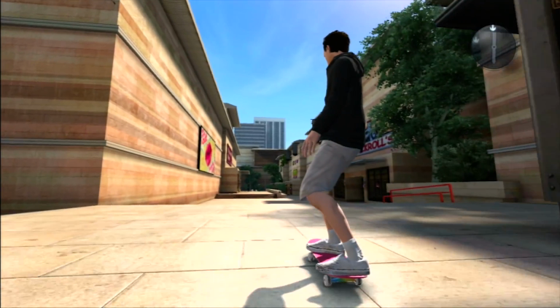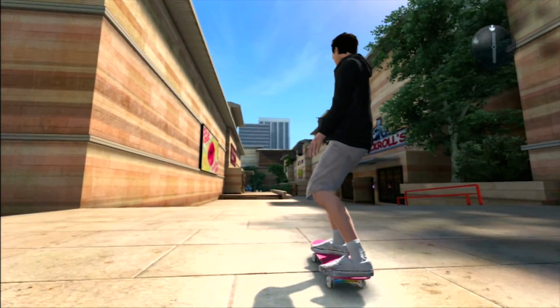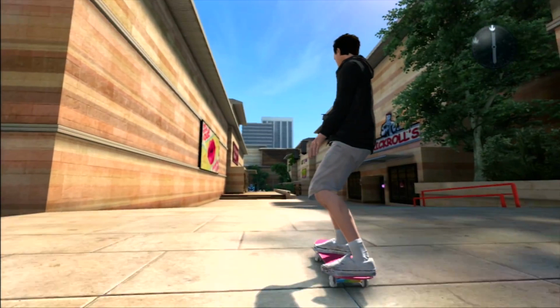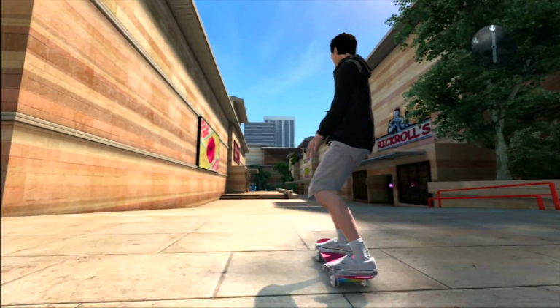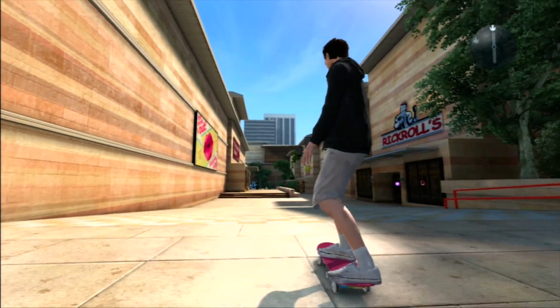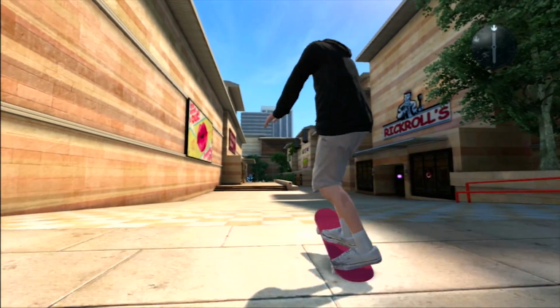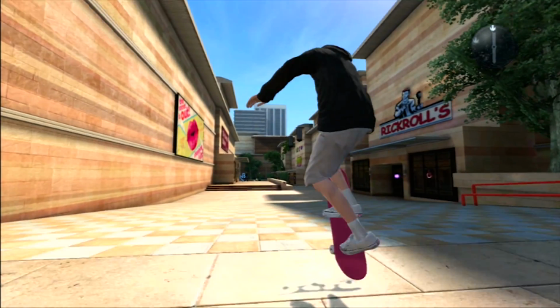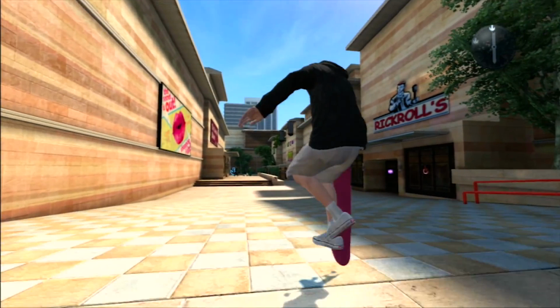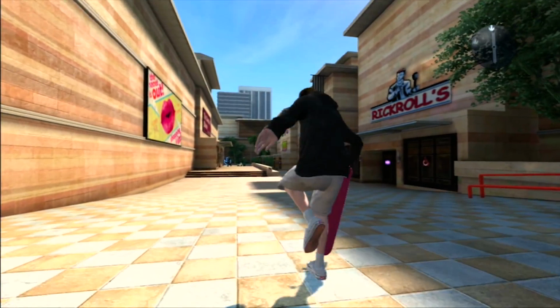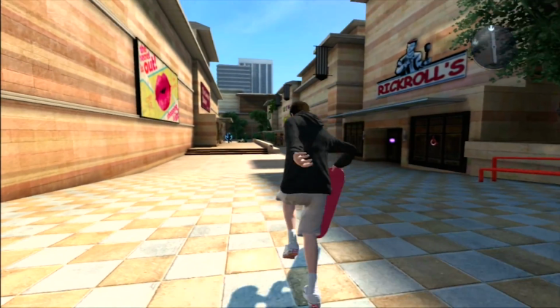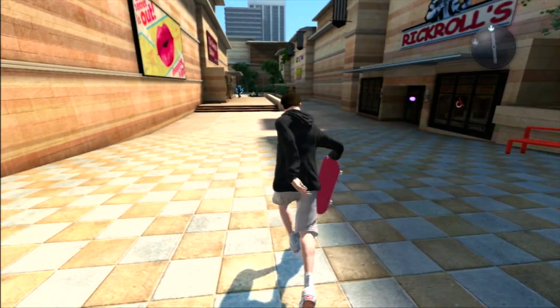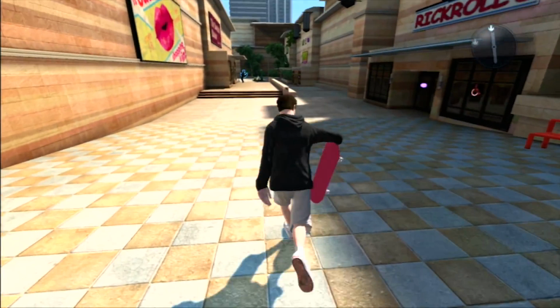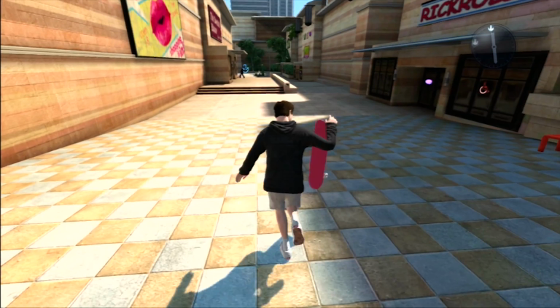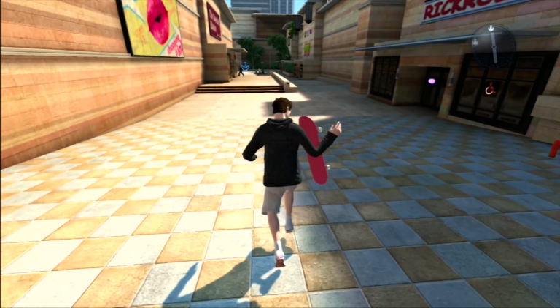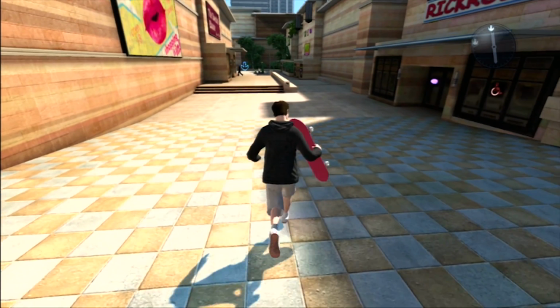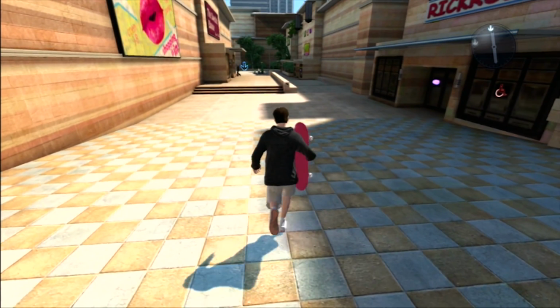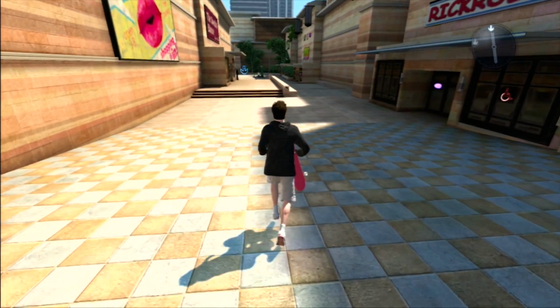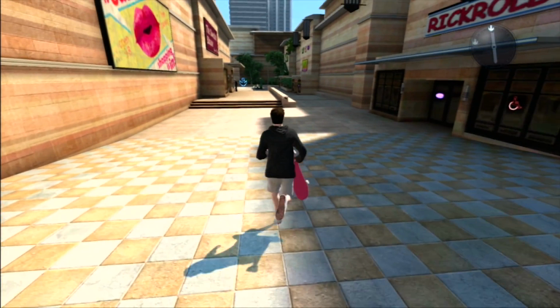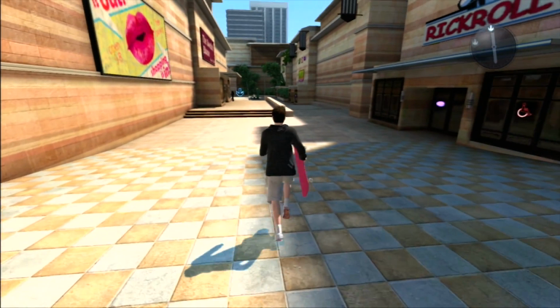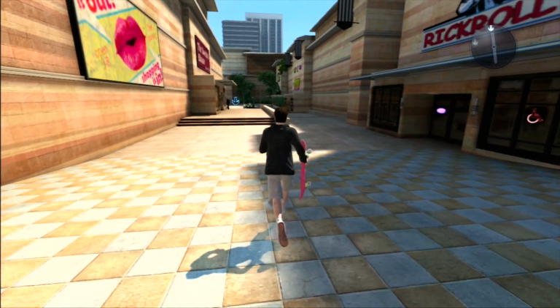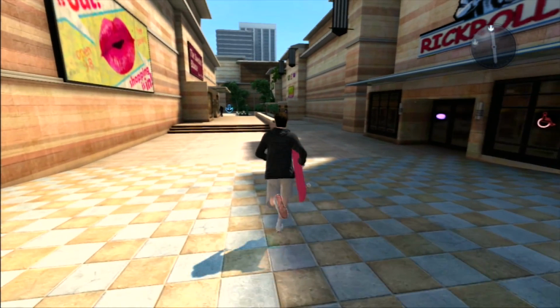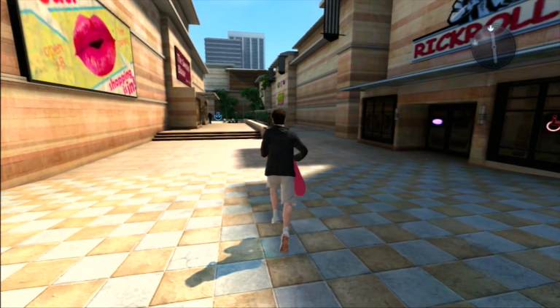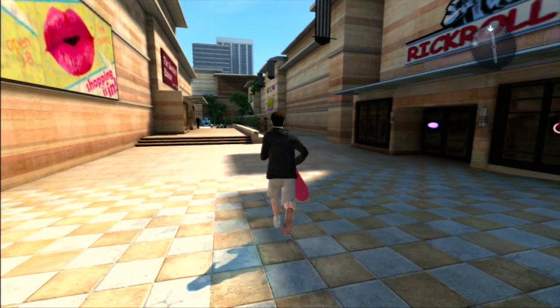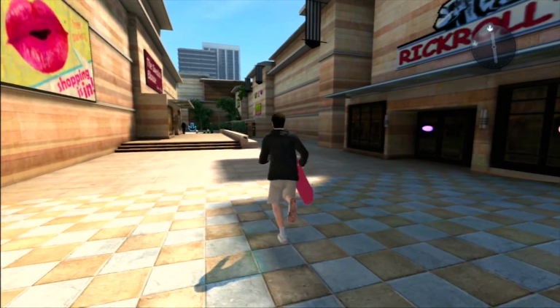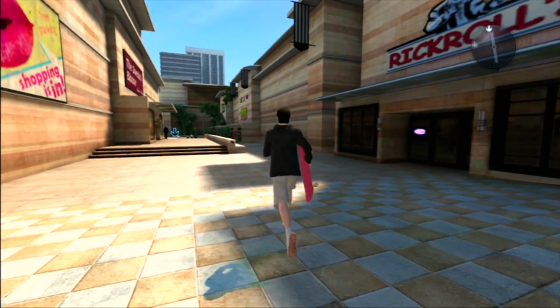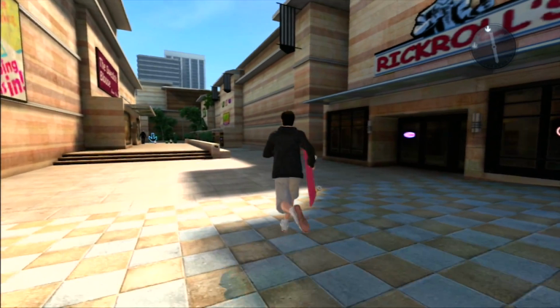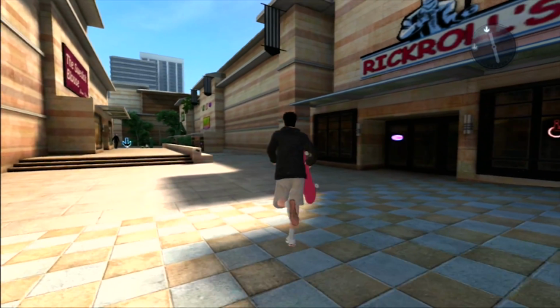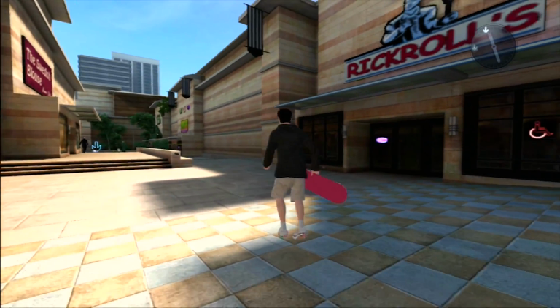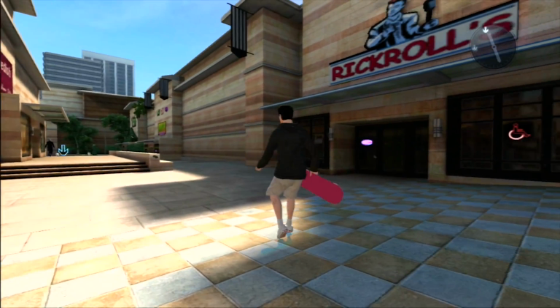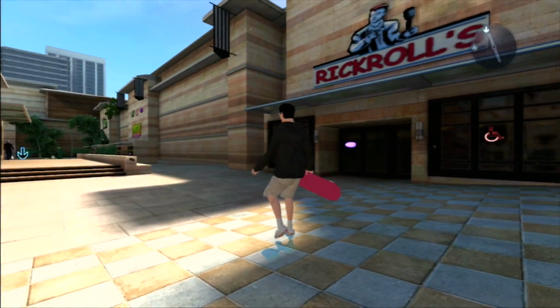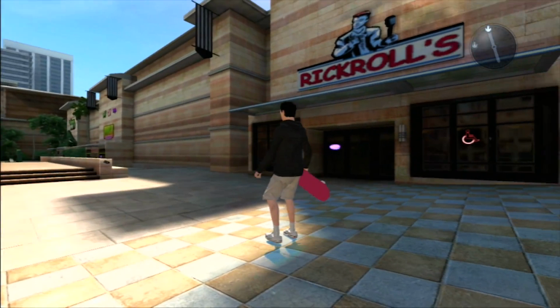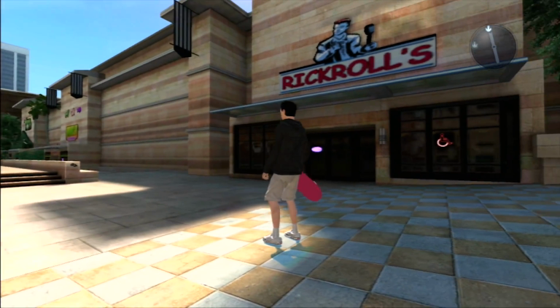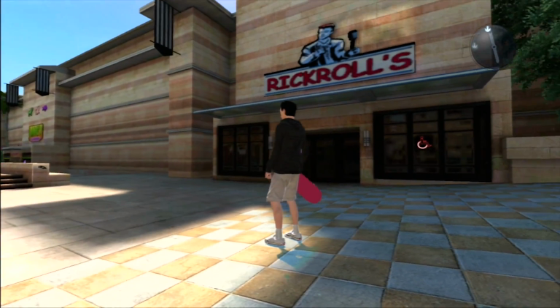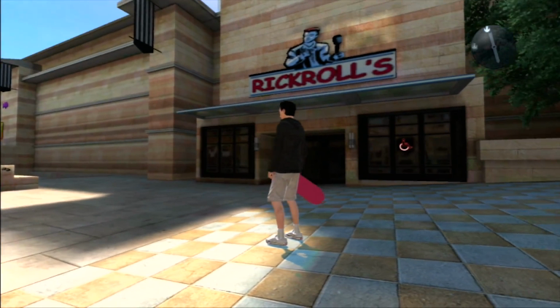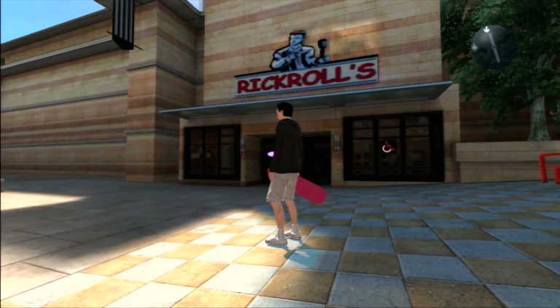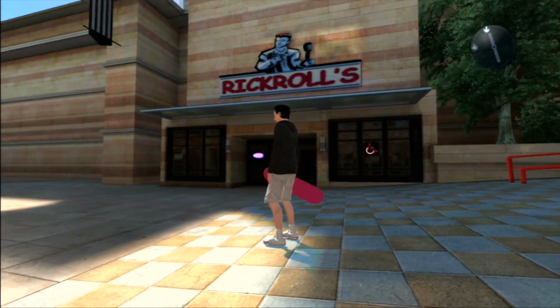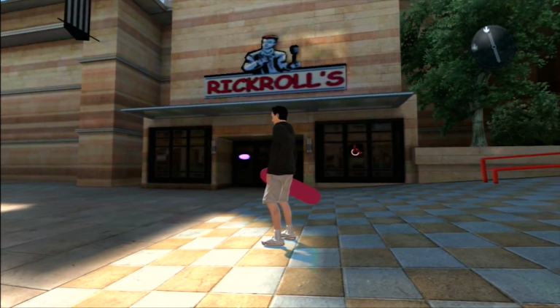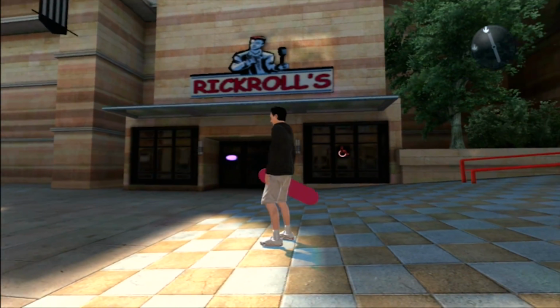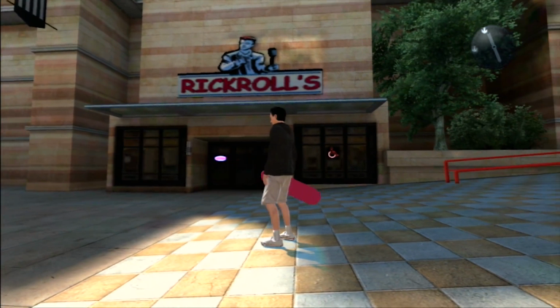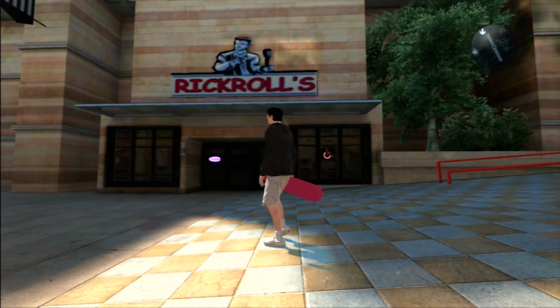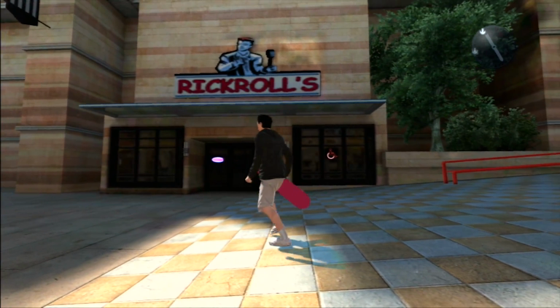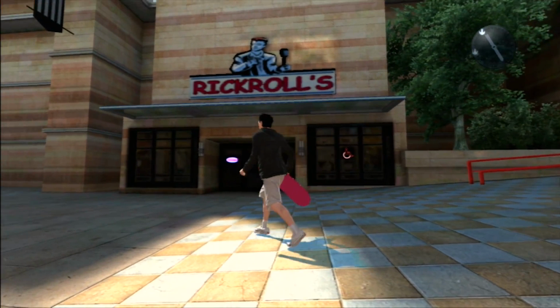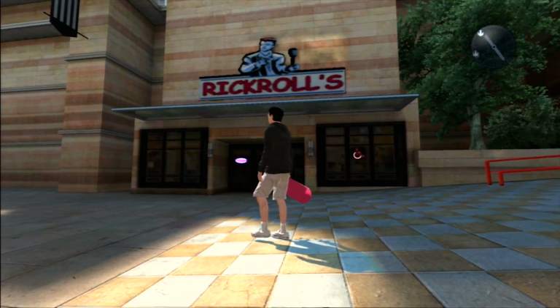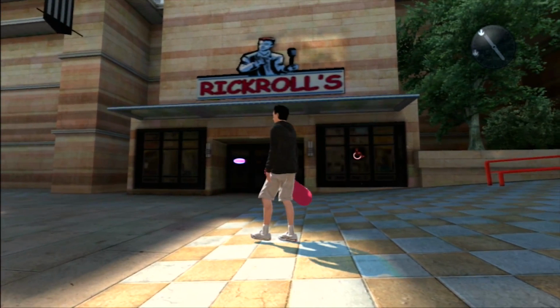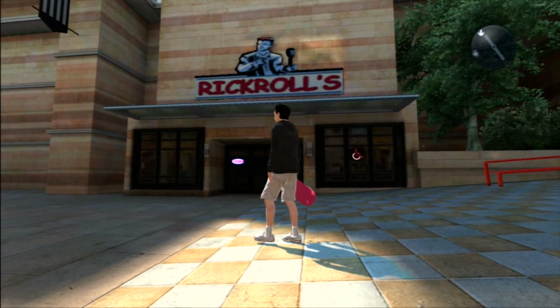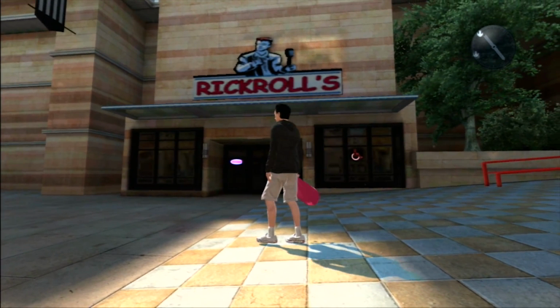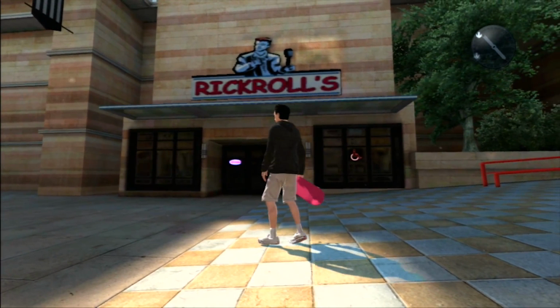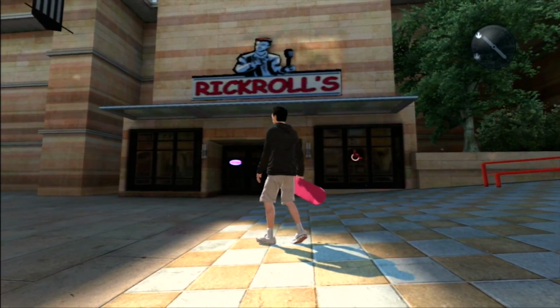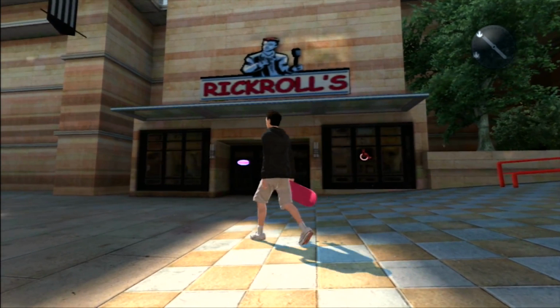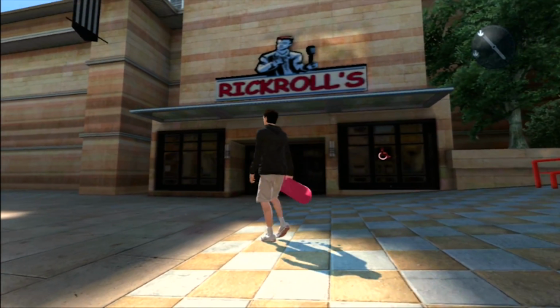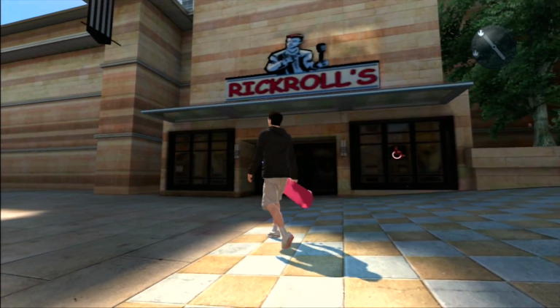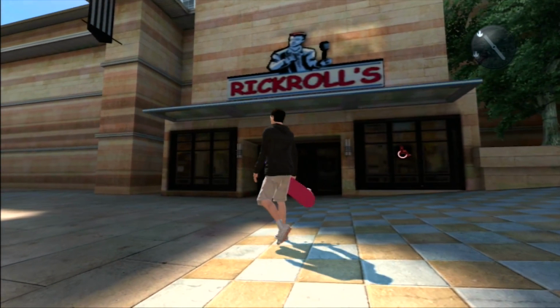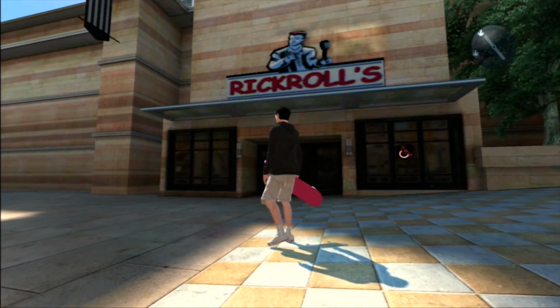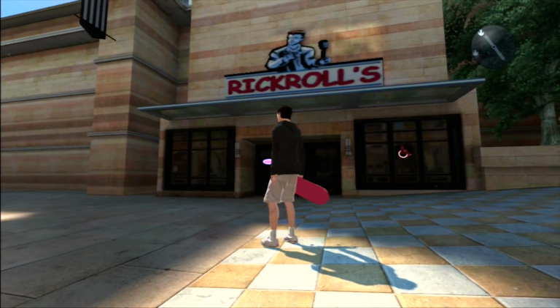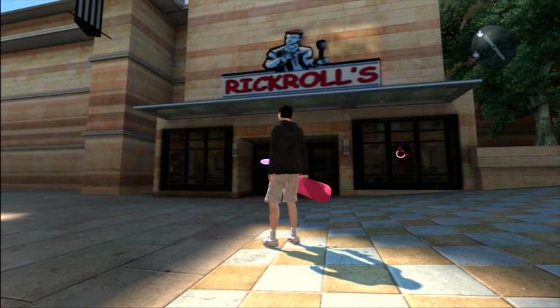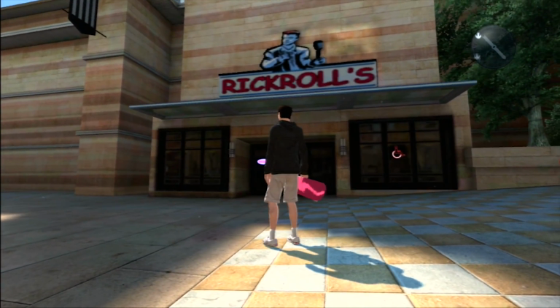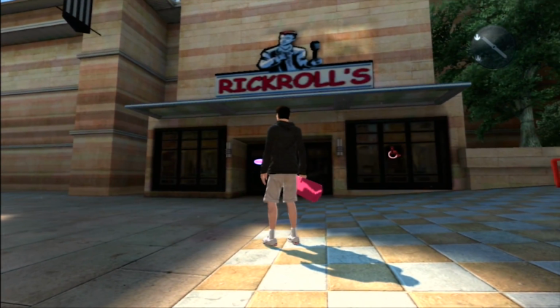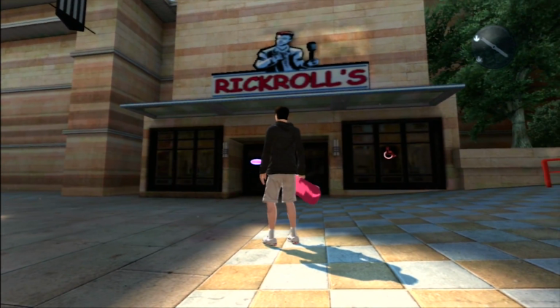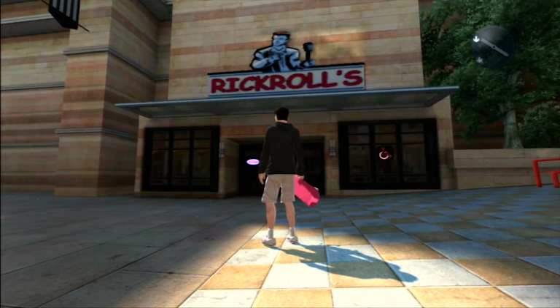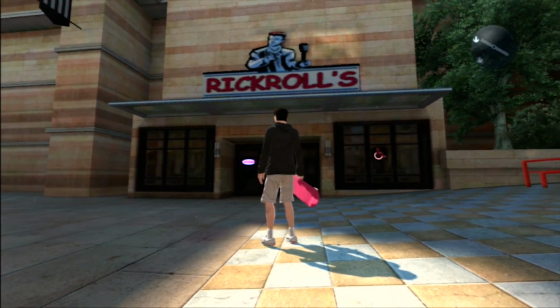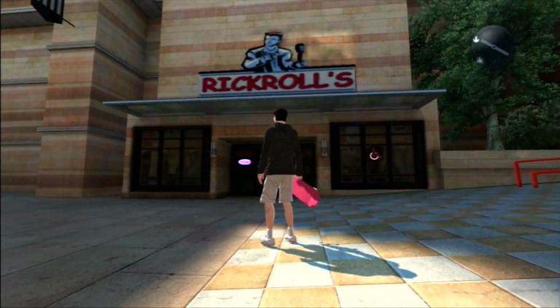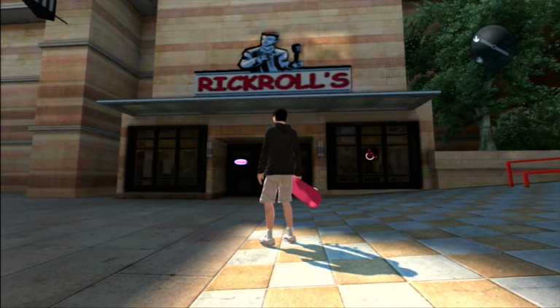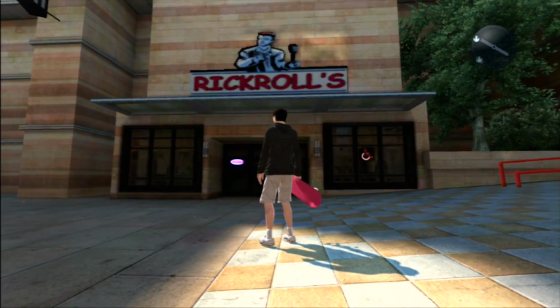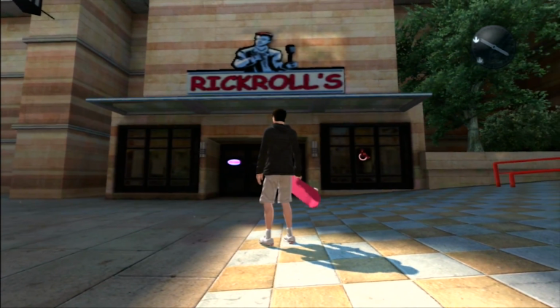In the Skate 3 mall there is a store called Rick Rolls, which is a reference to Rick Astley.